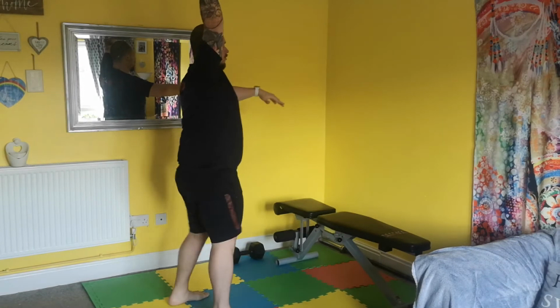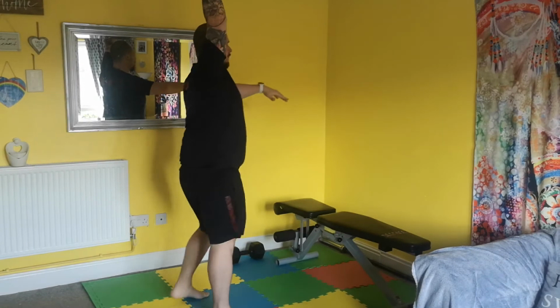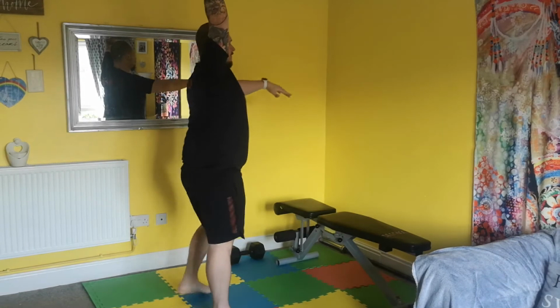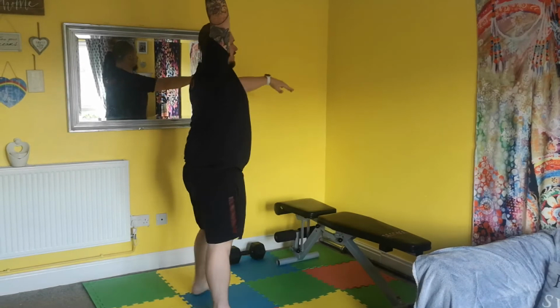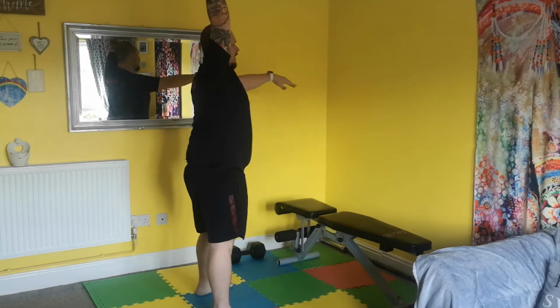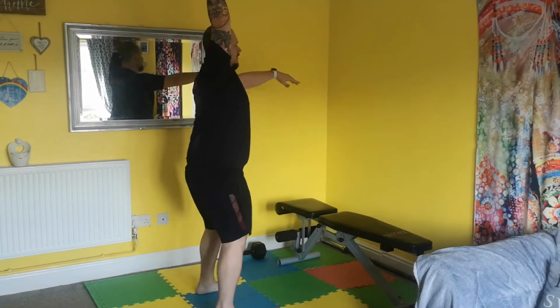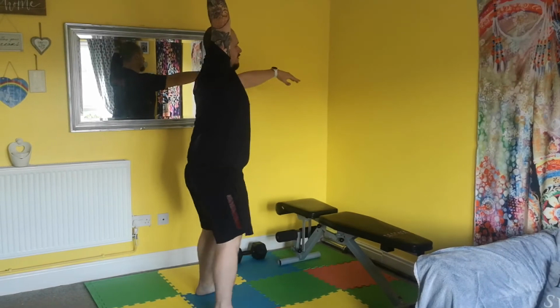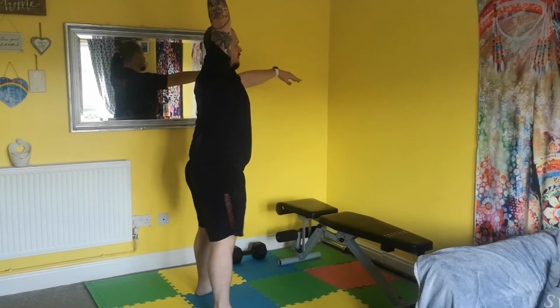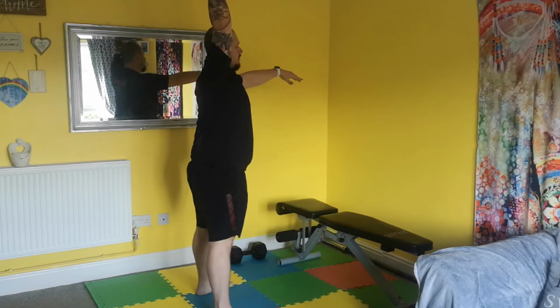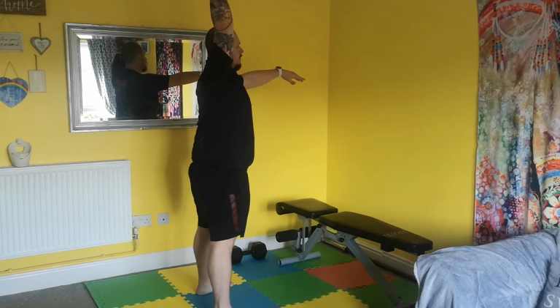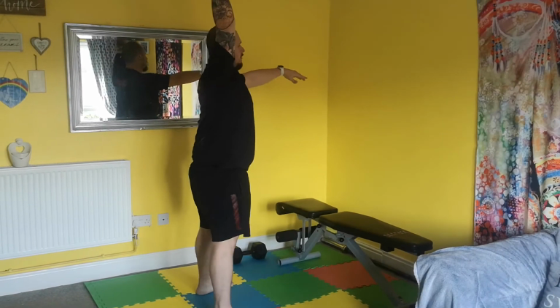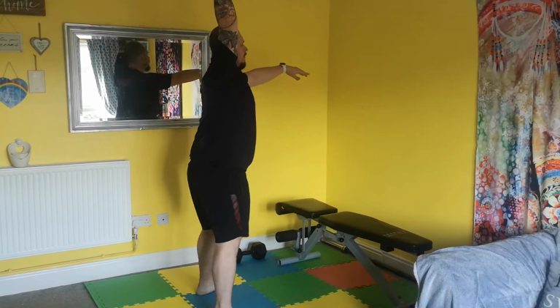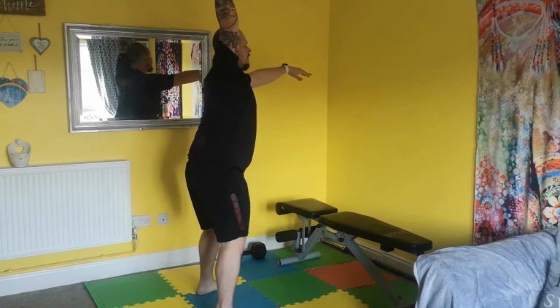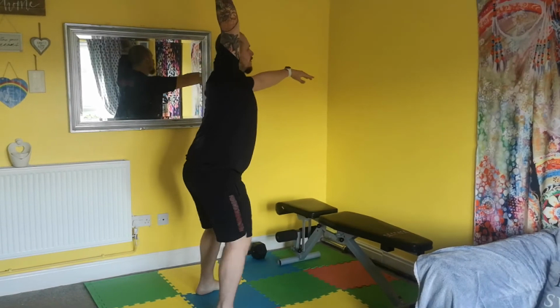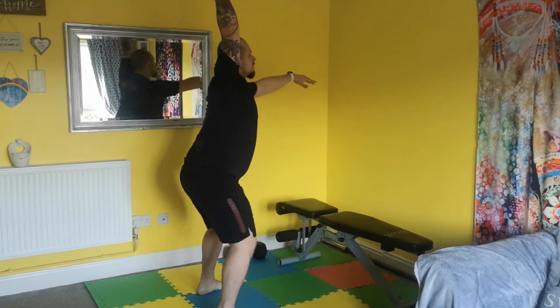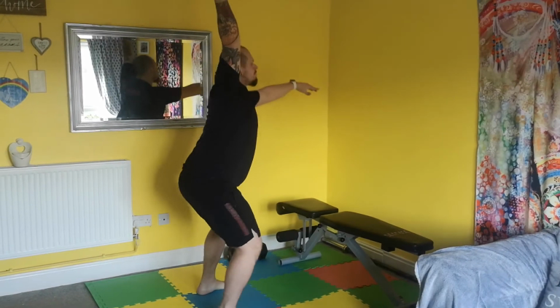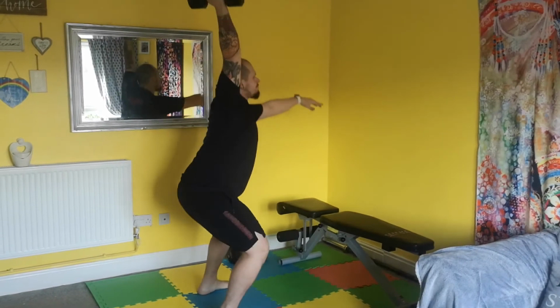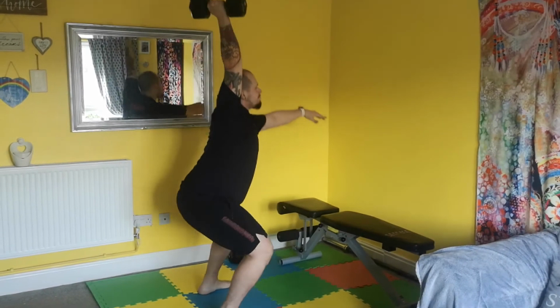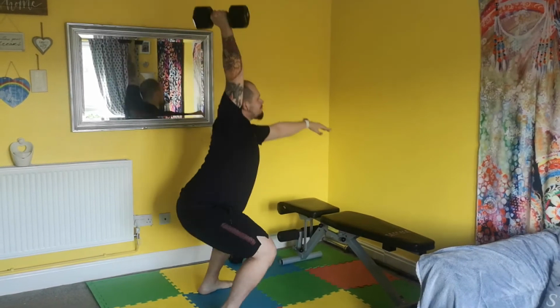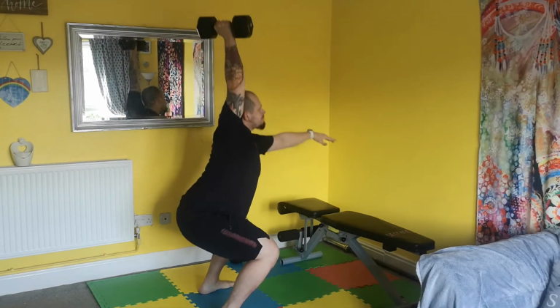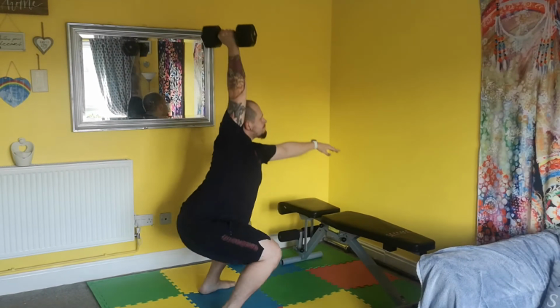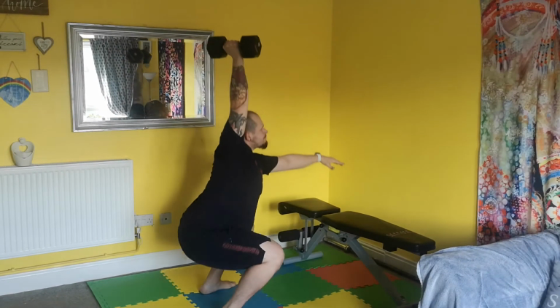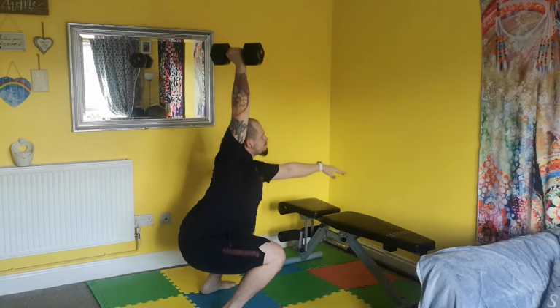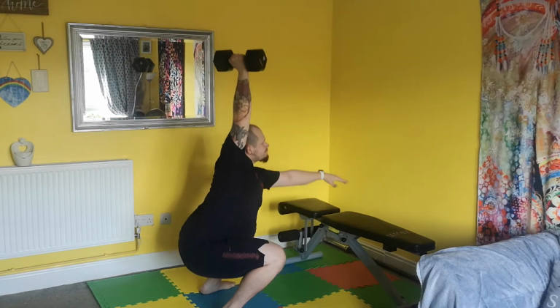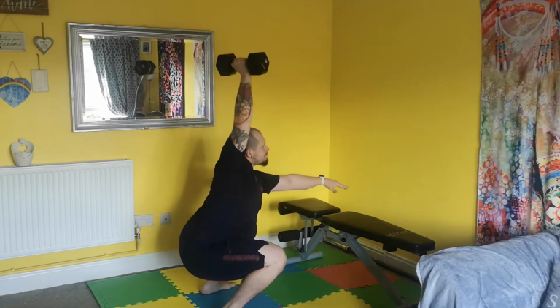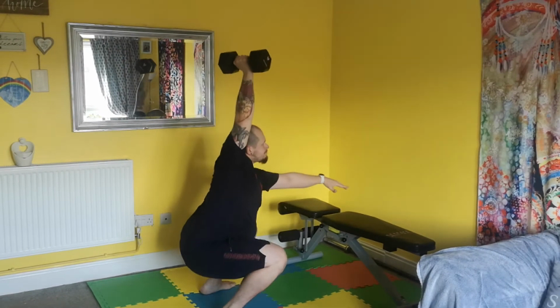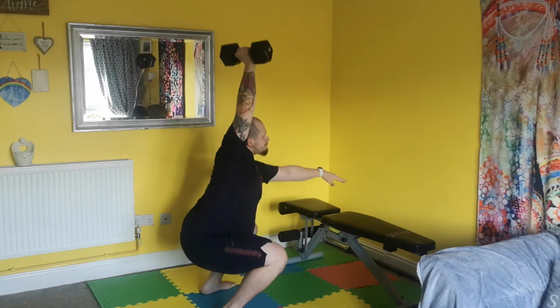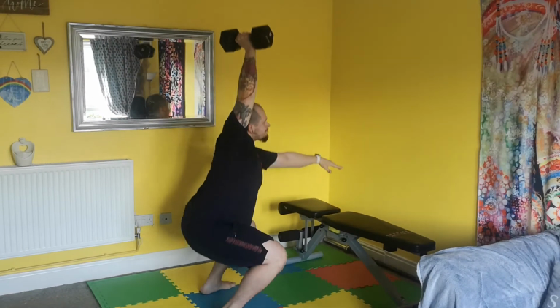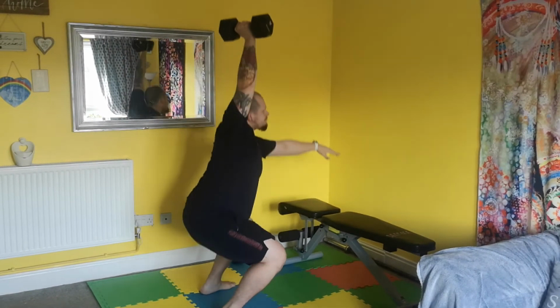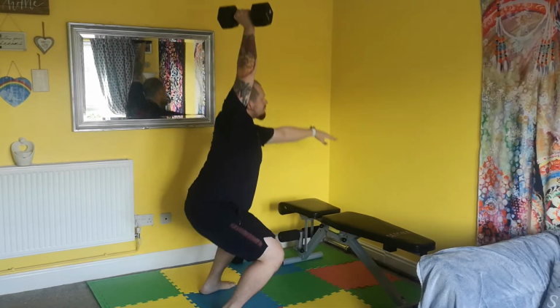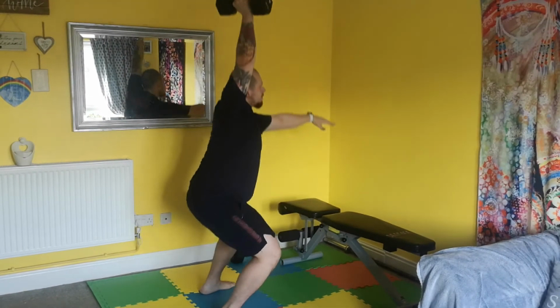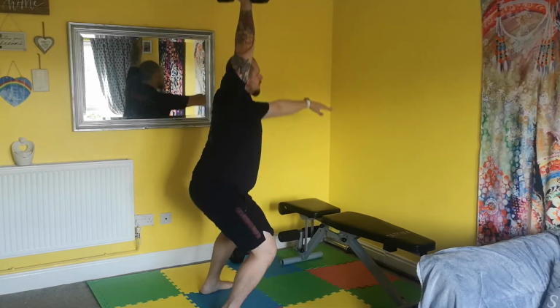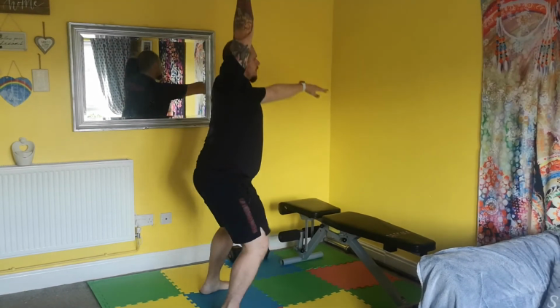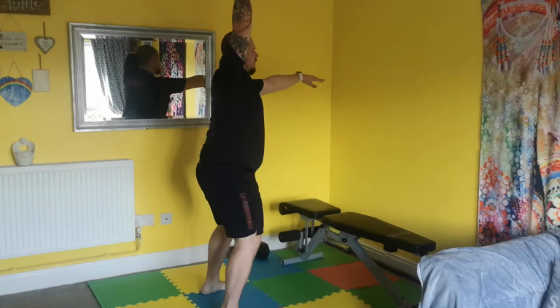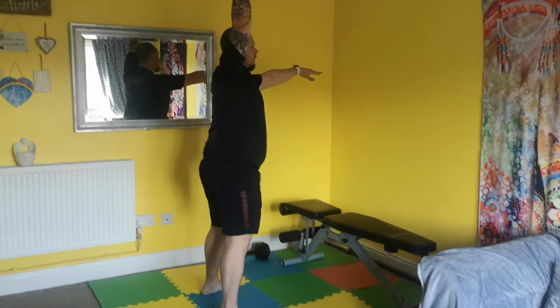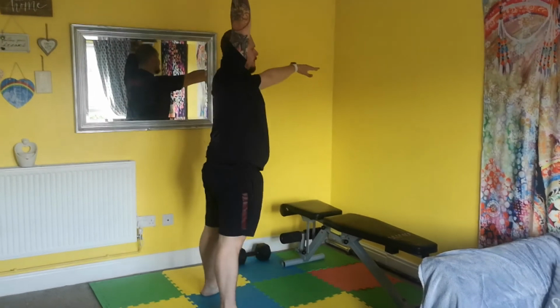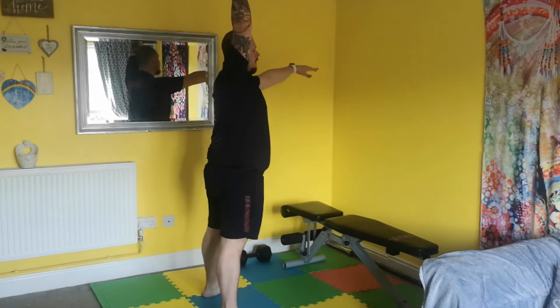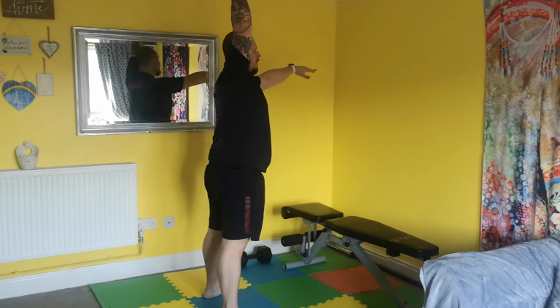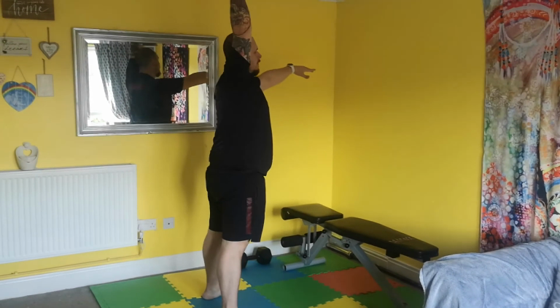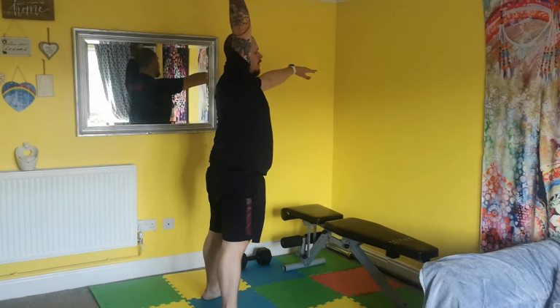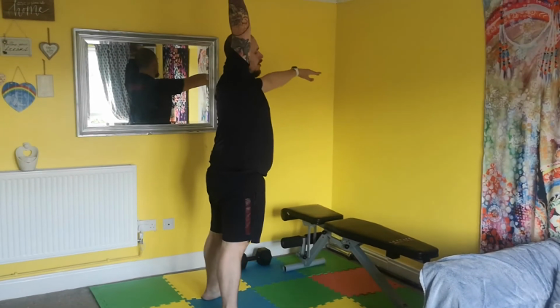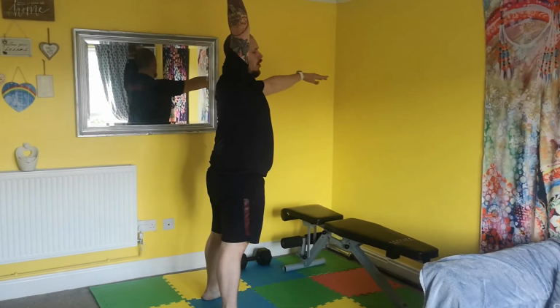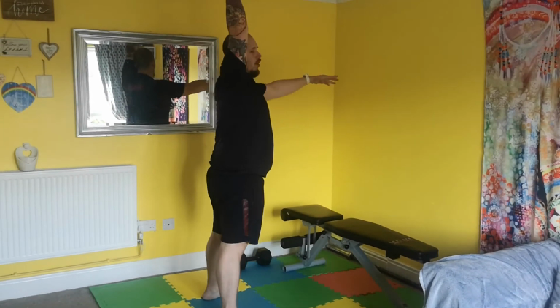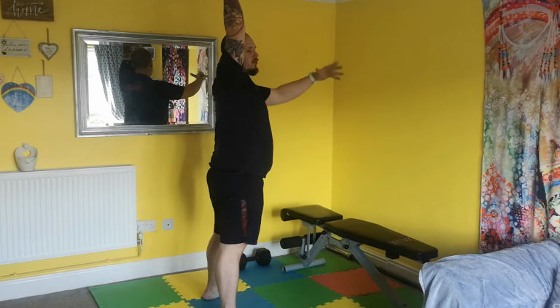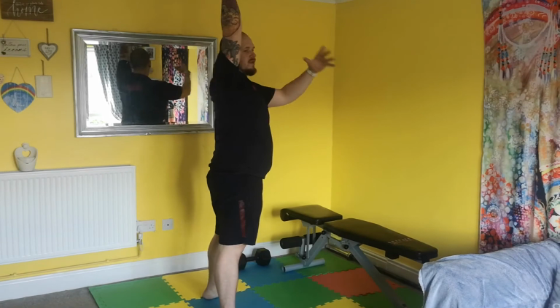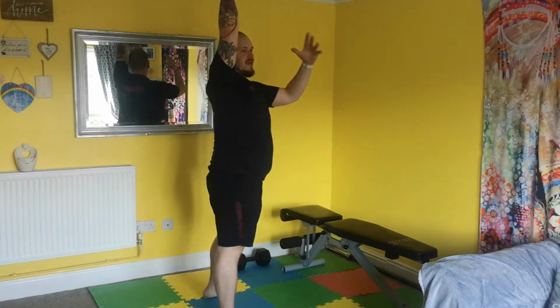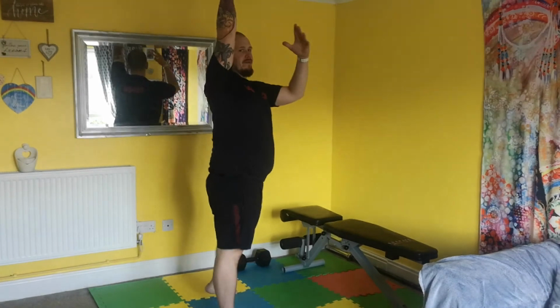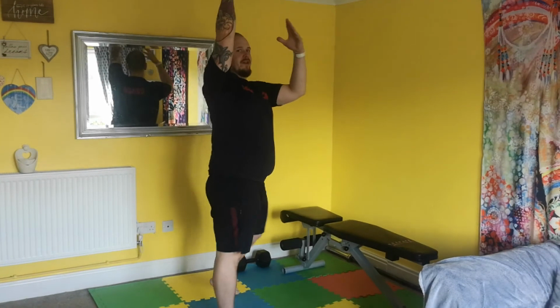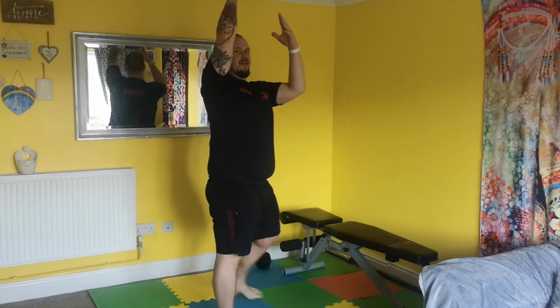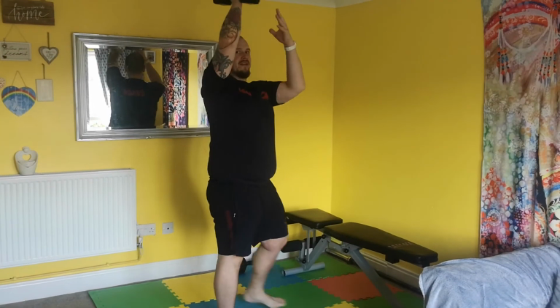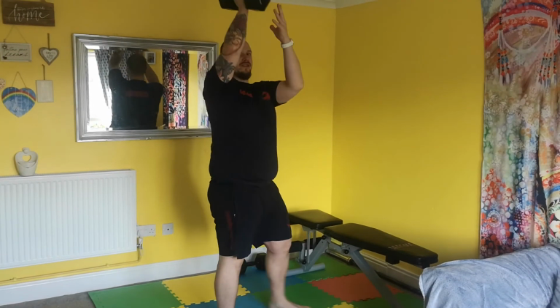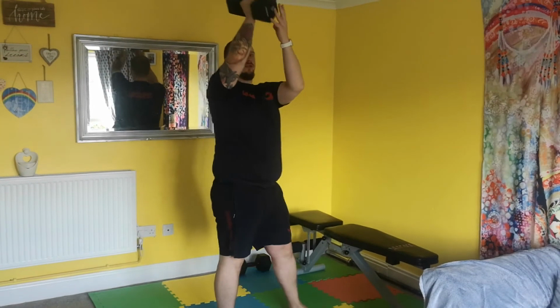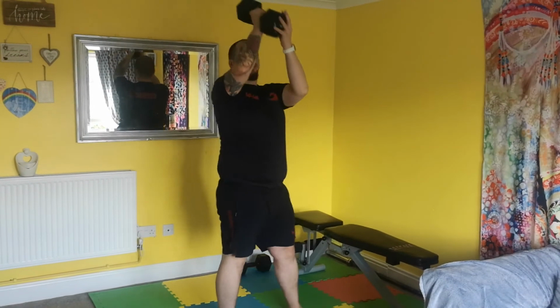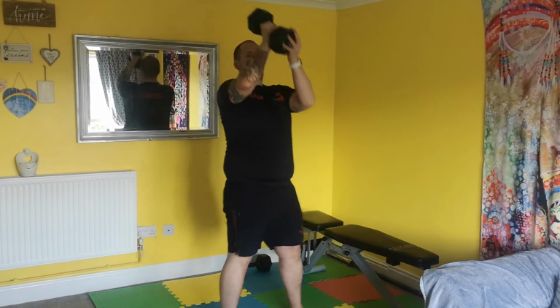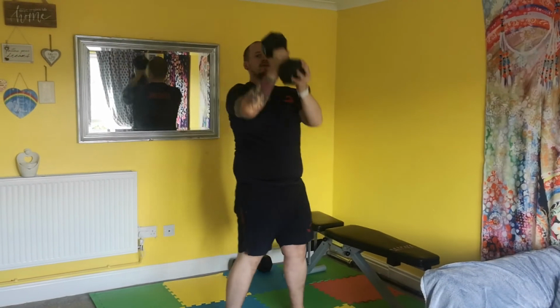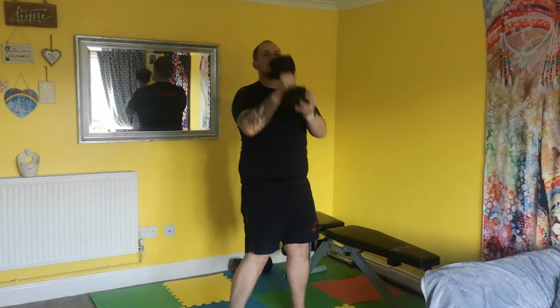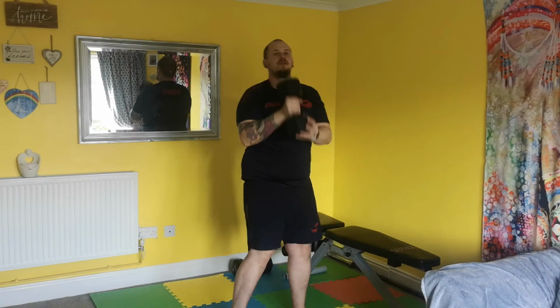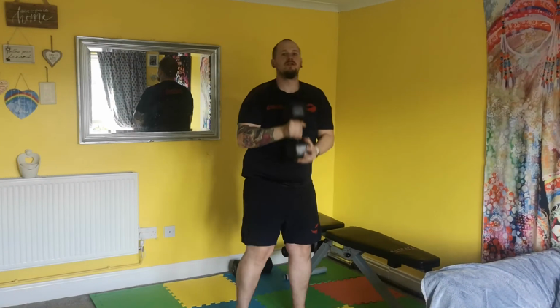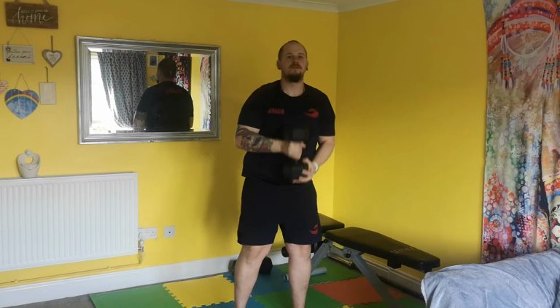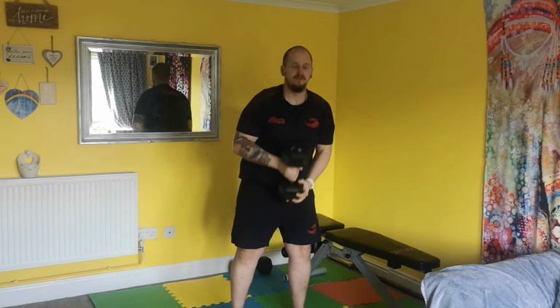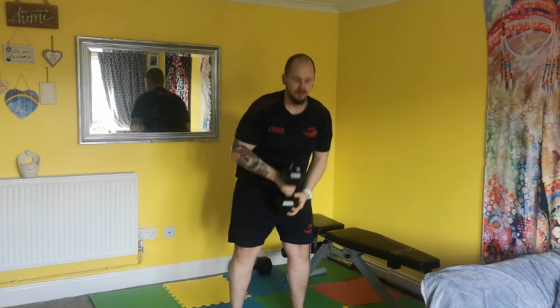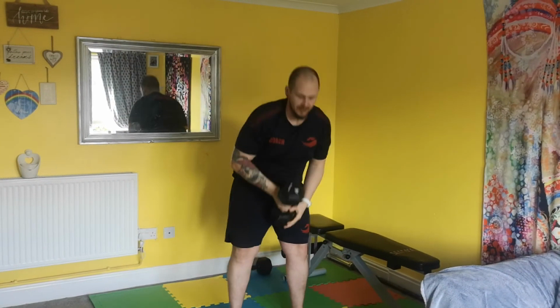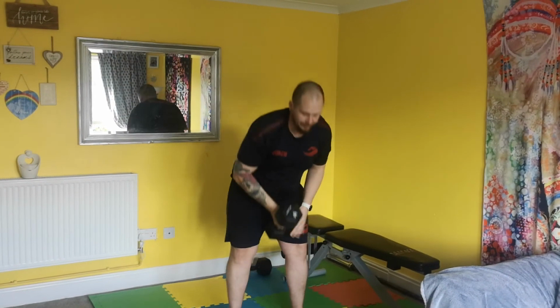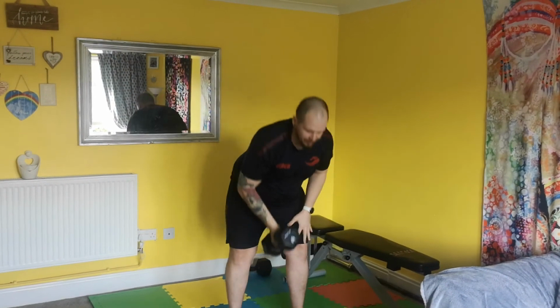So from the side — always aim to get that squat to full depth.